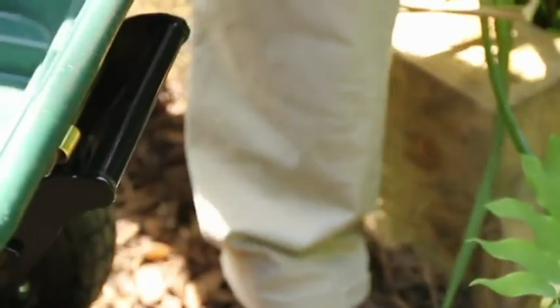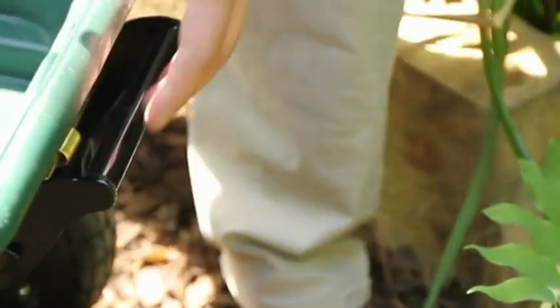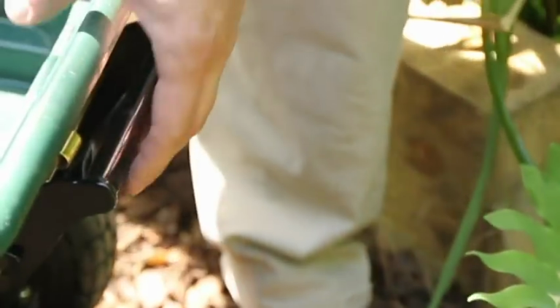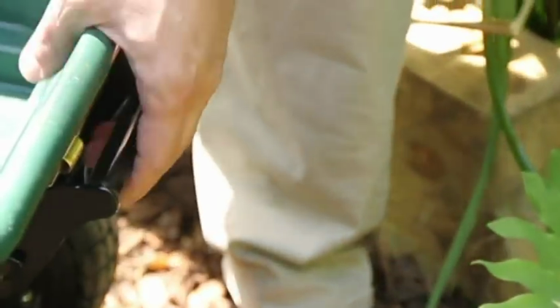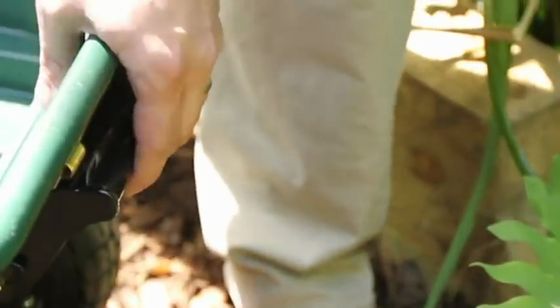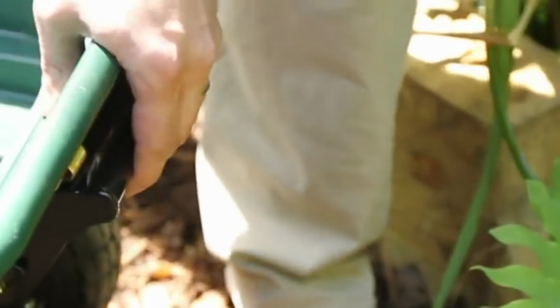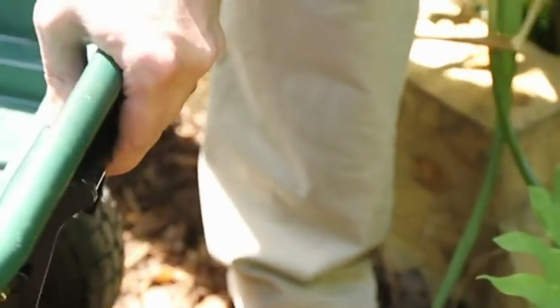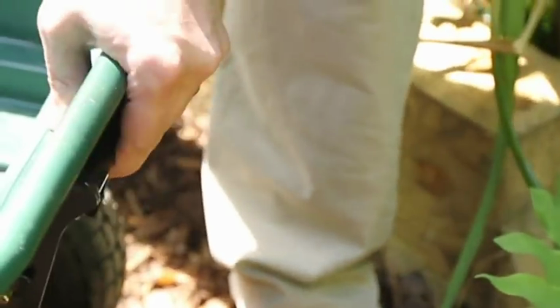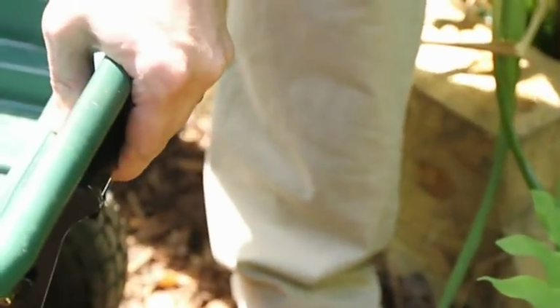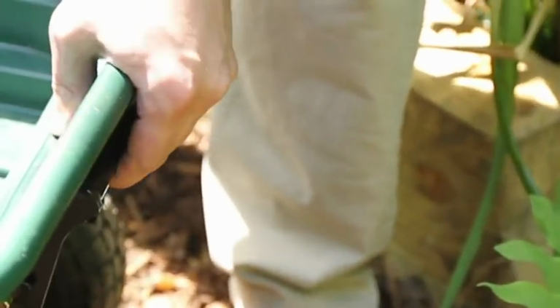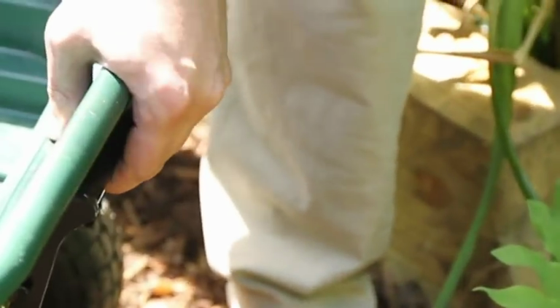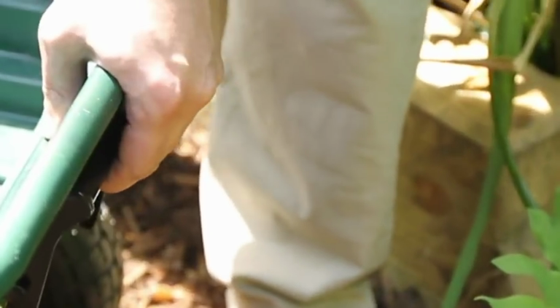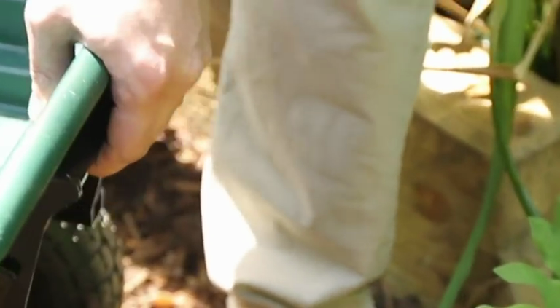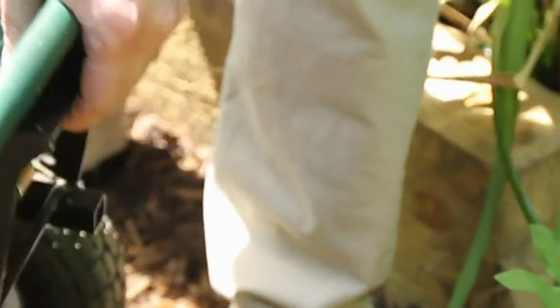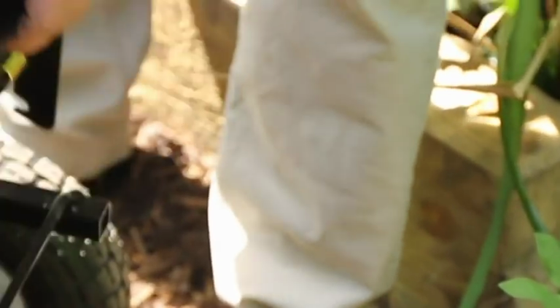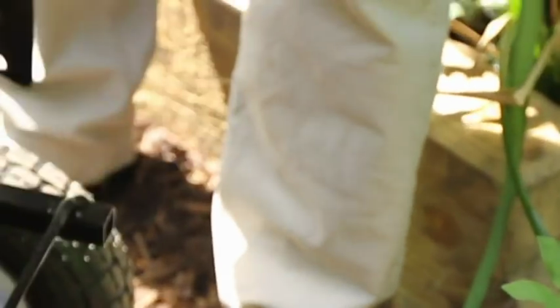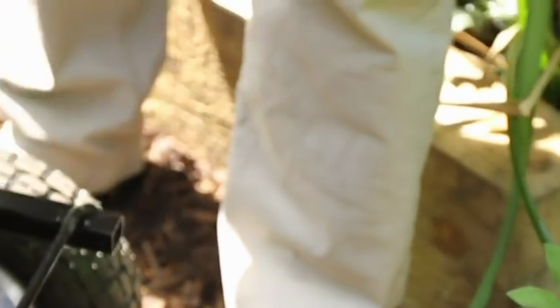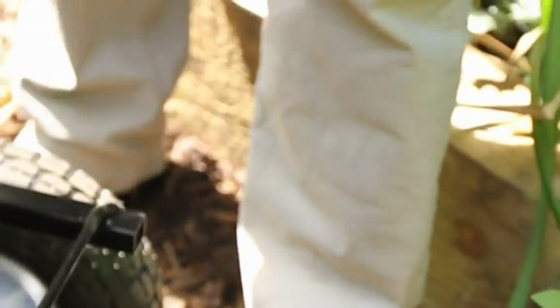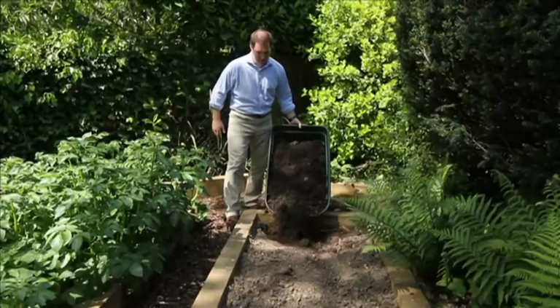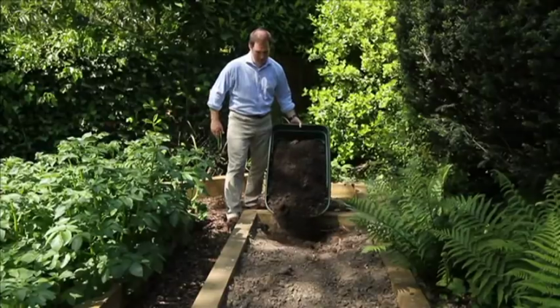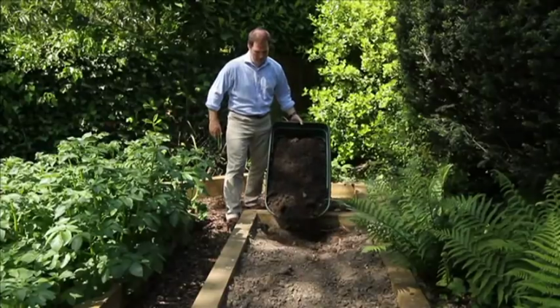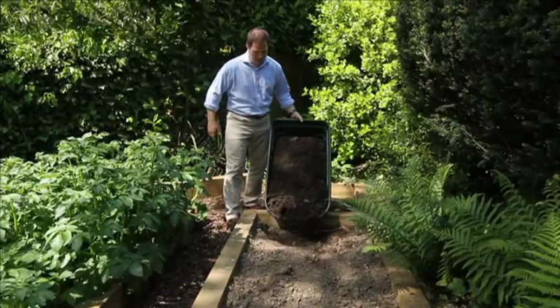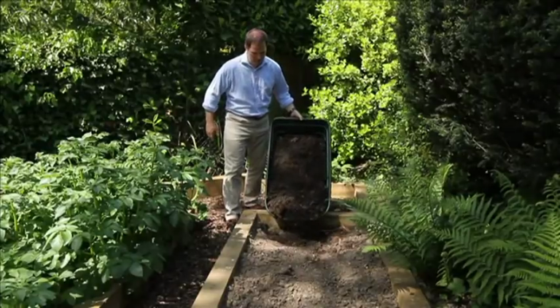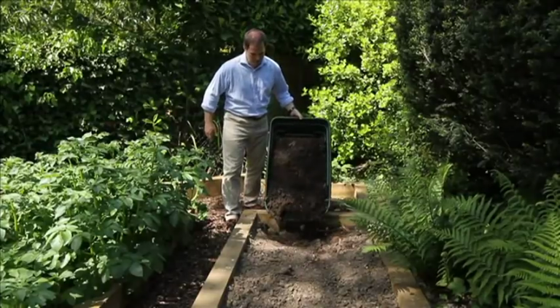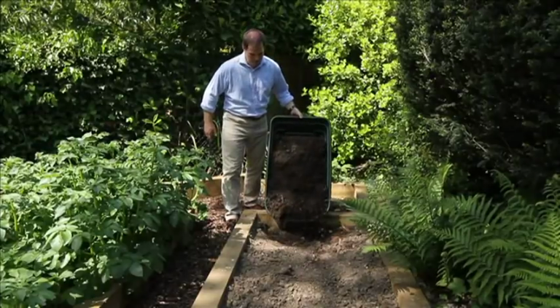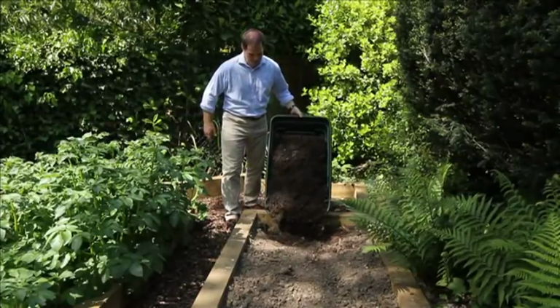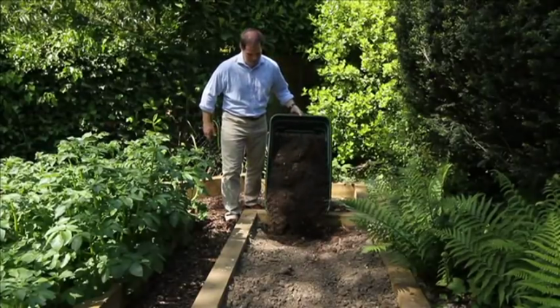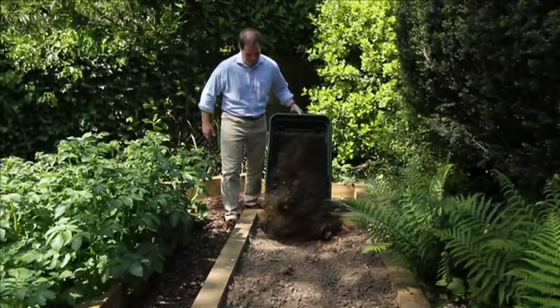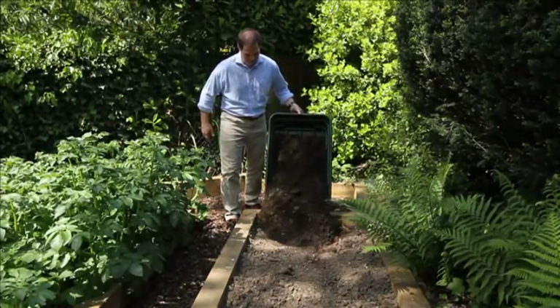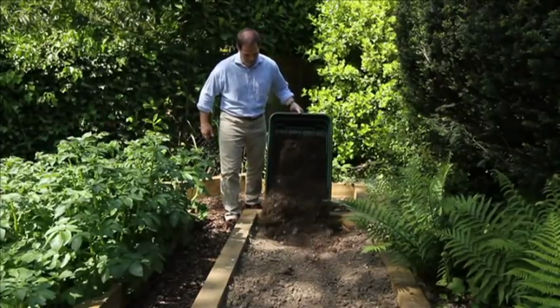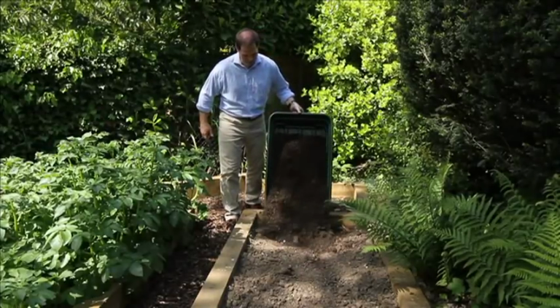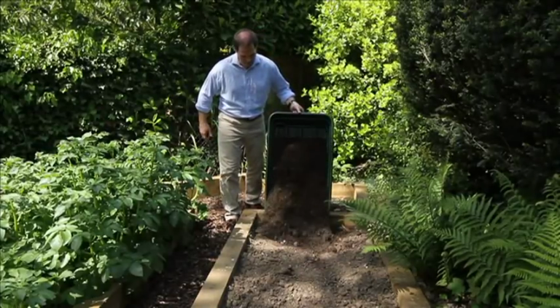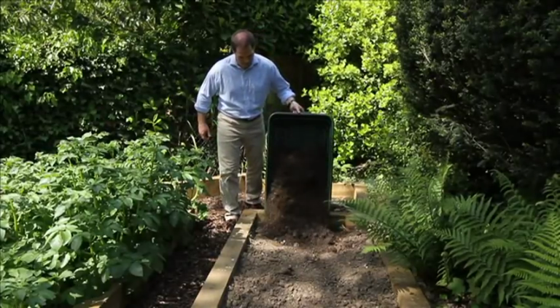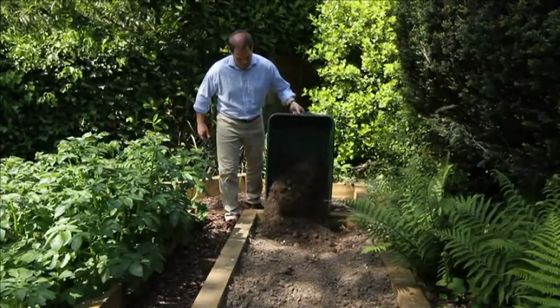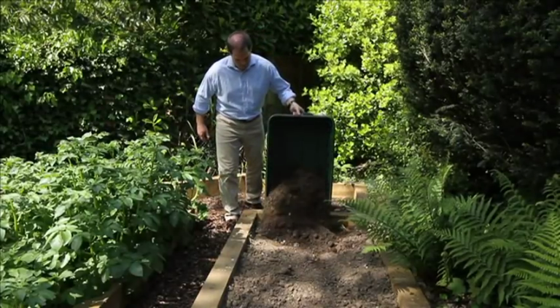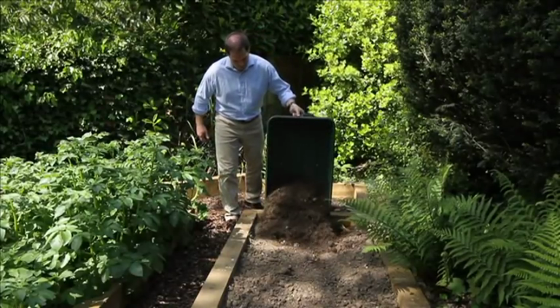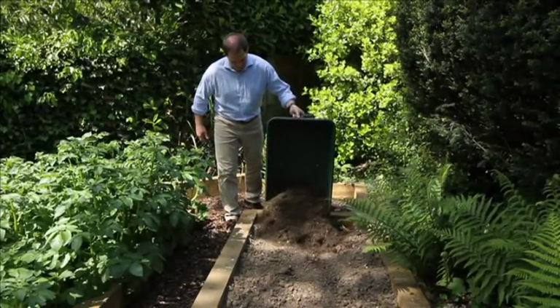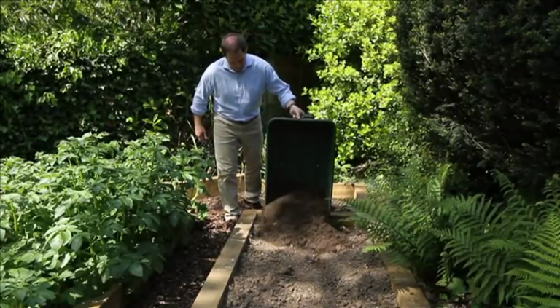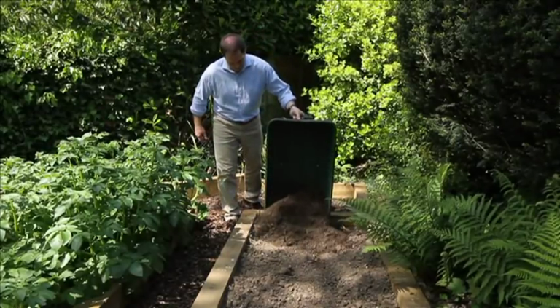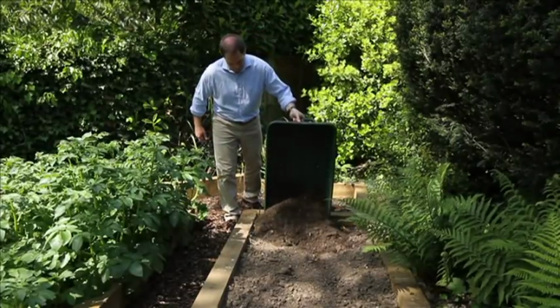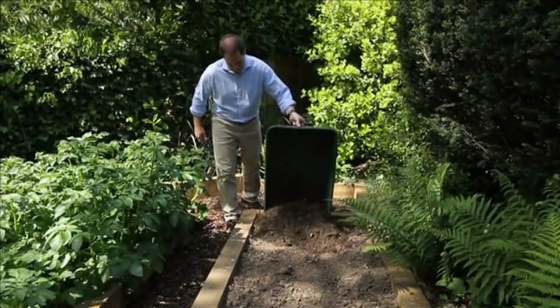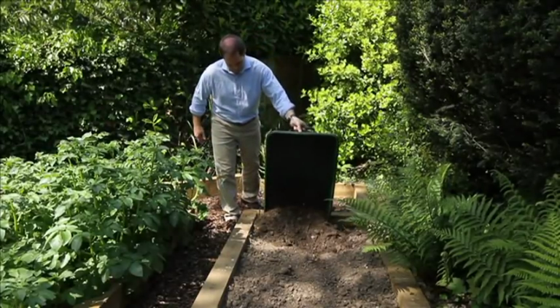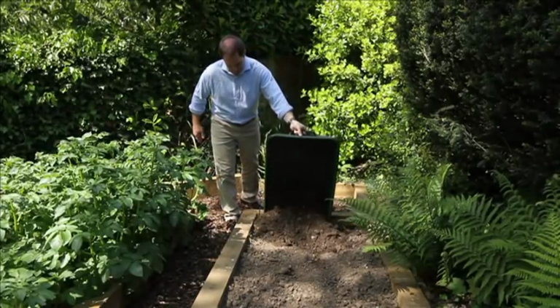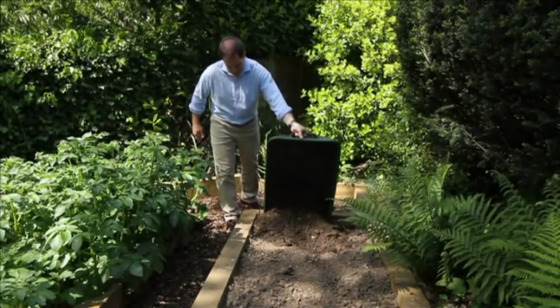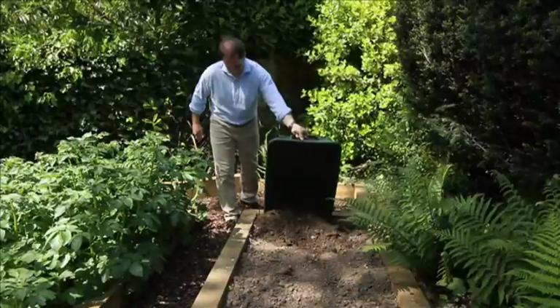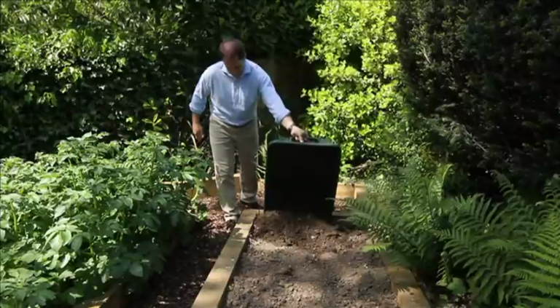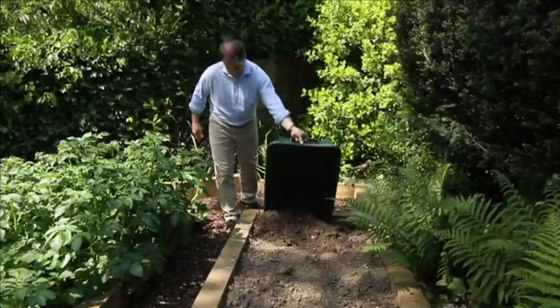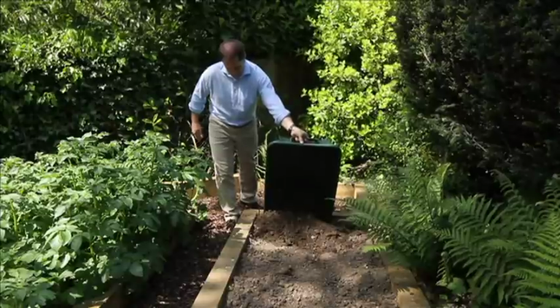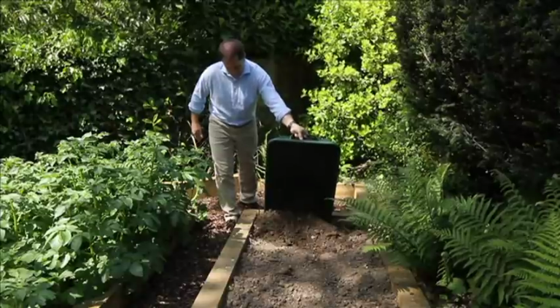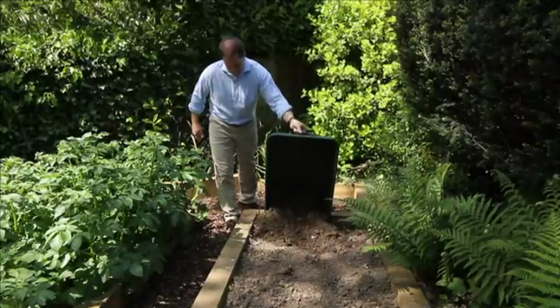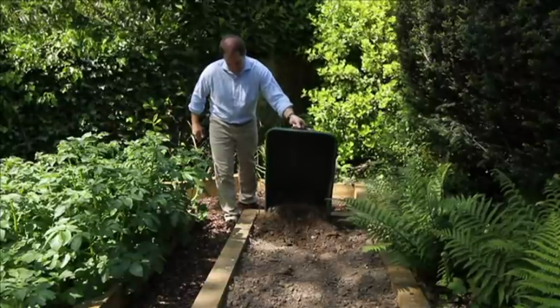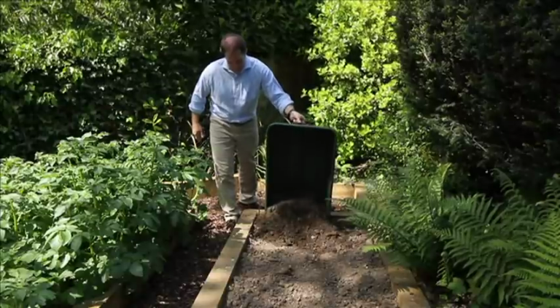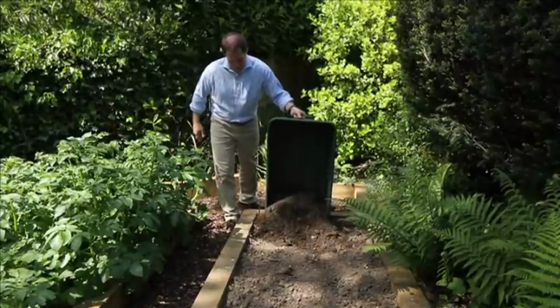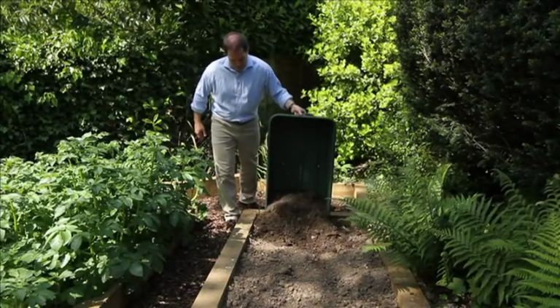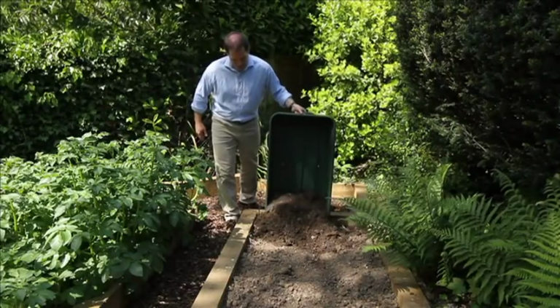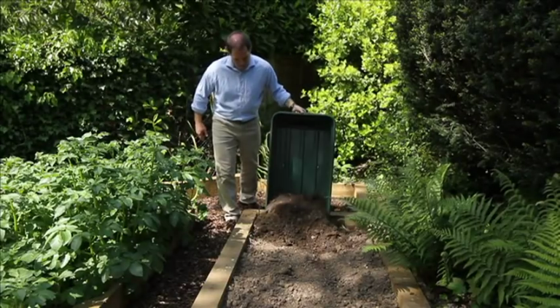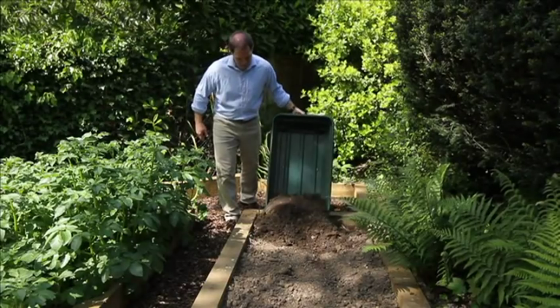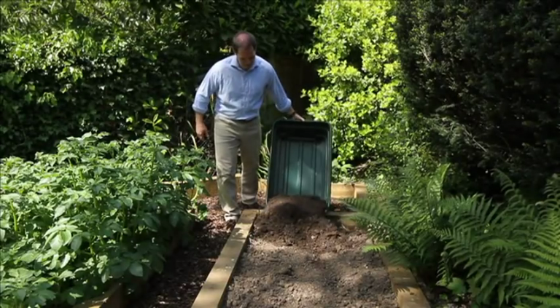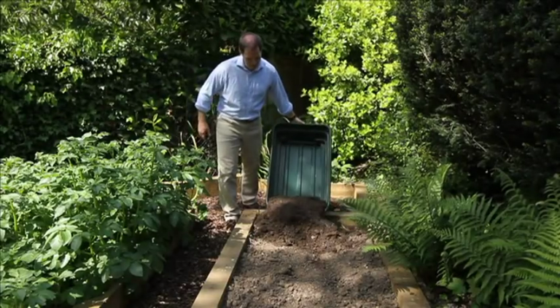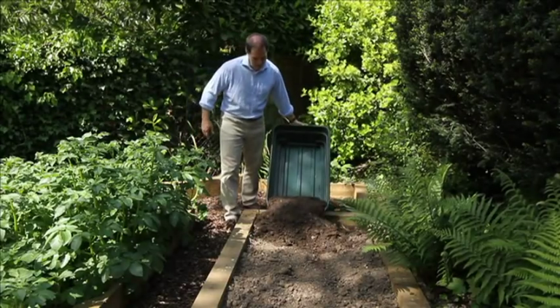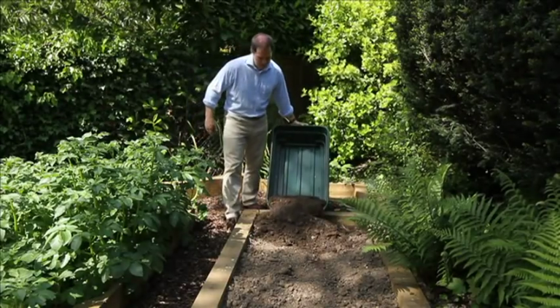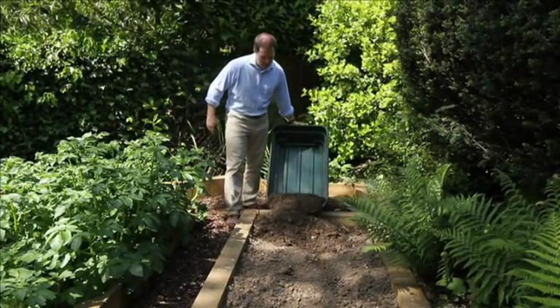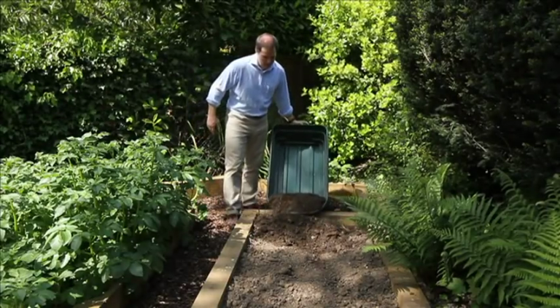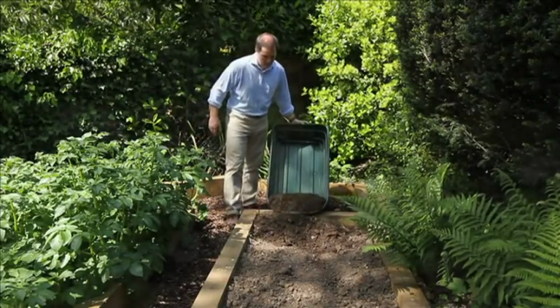And when it comes to emptying, in one quick move, release the safety catch to easily lift and empty the rugged polypropylene tub. Job done!